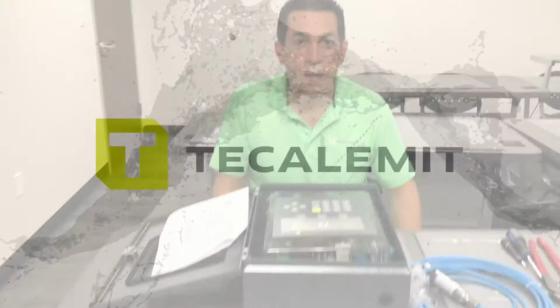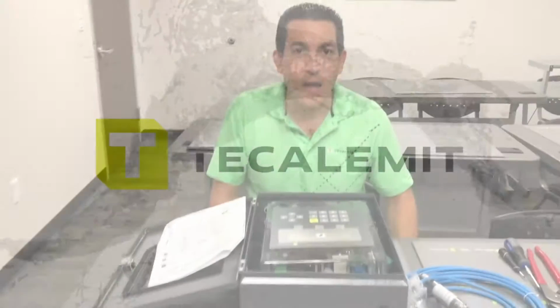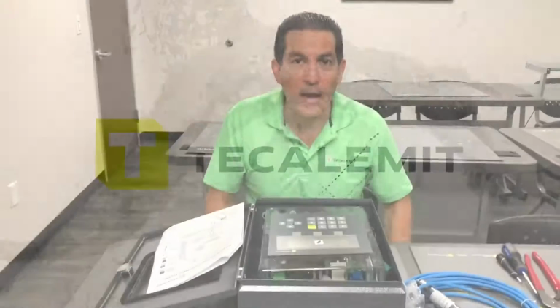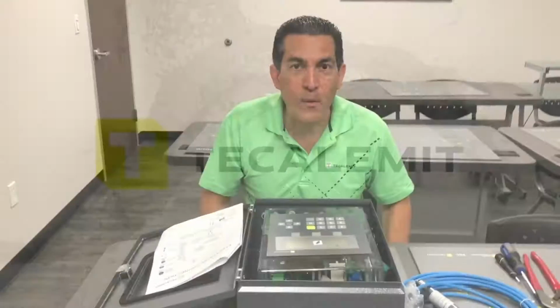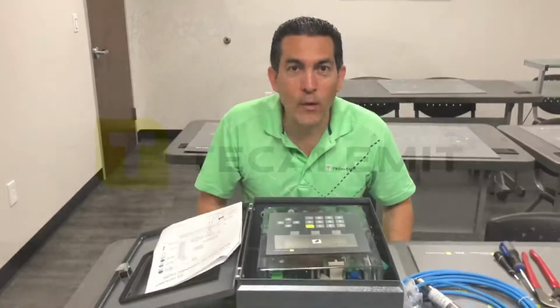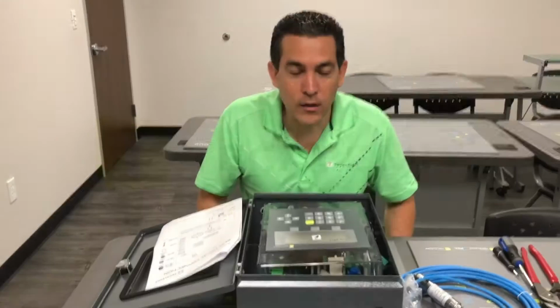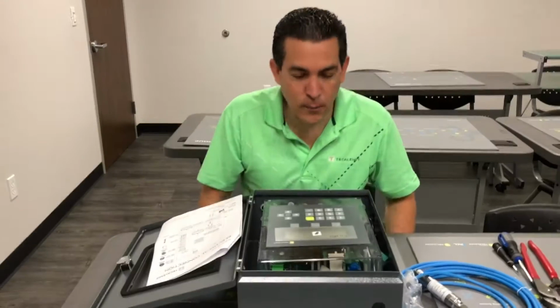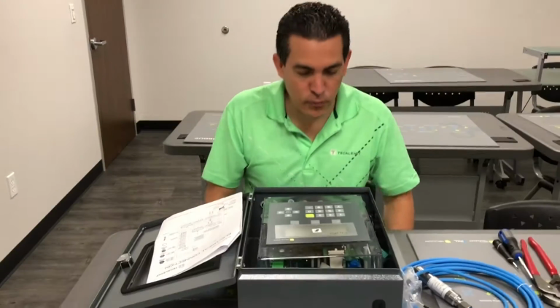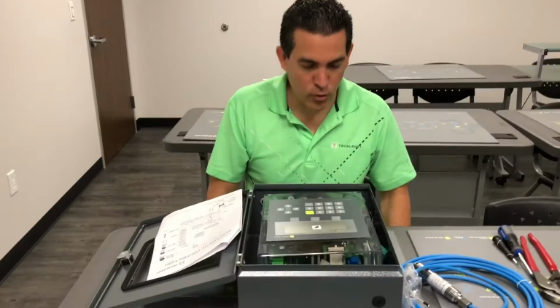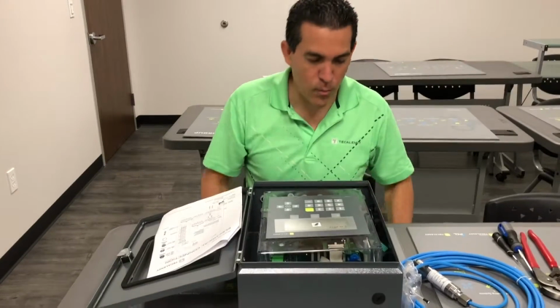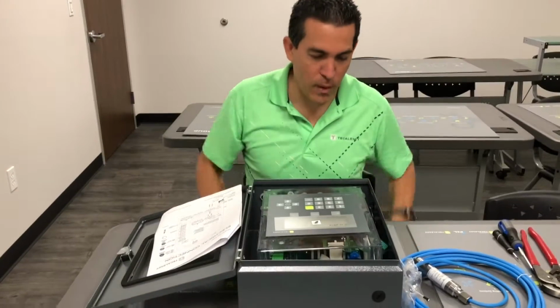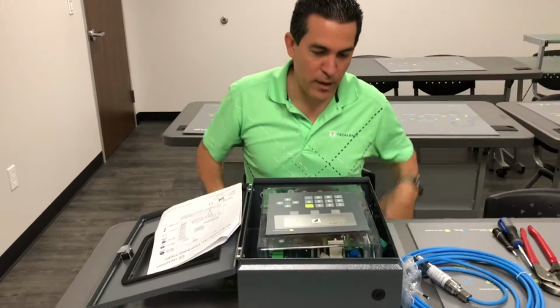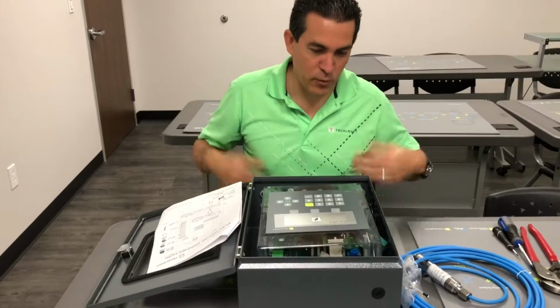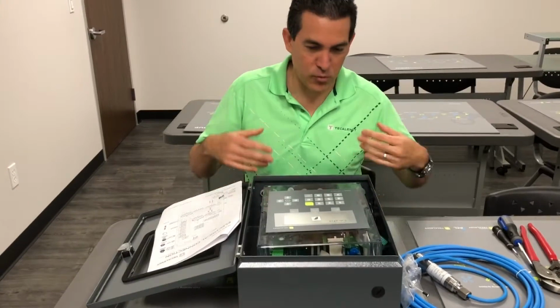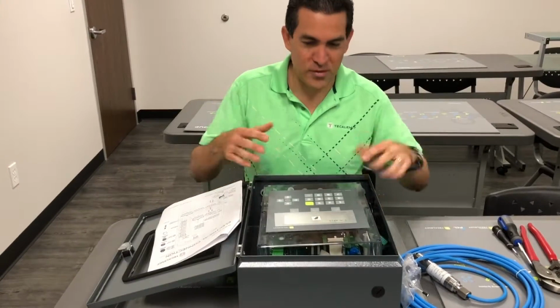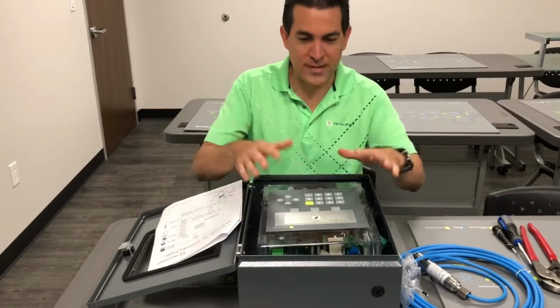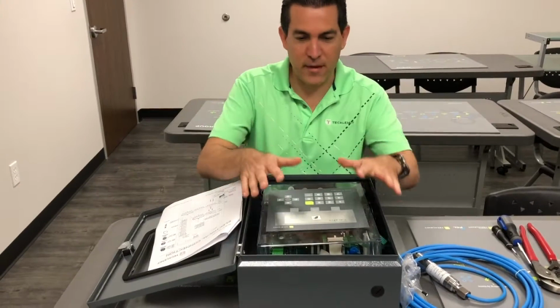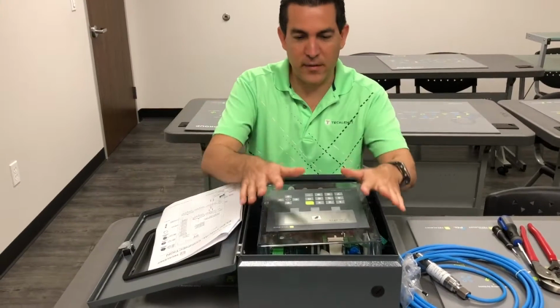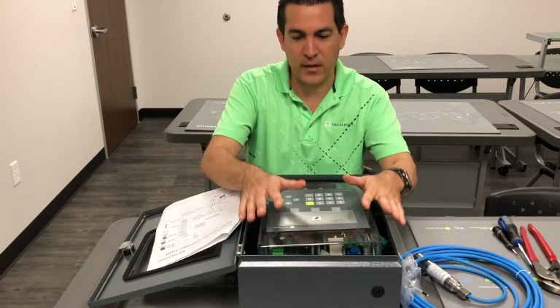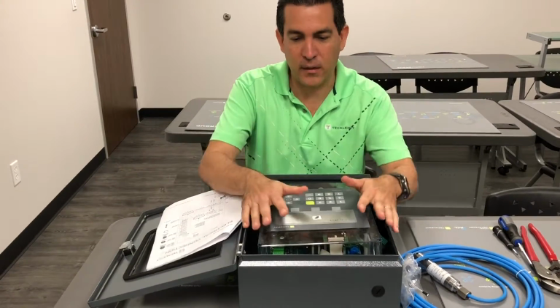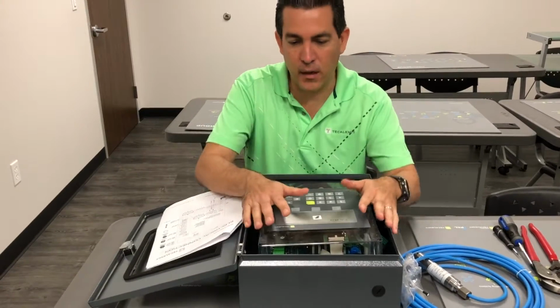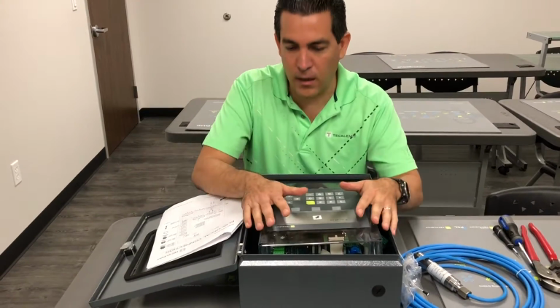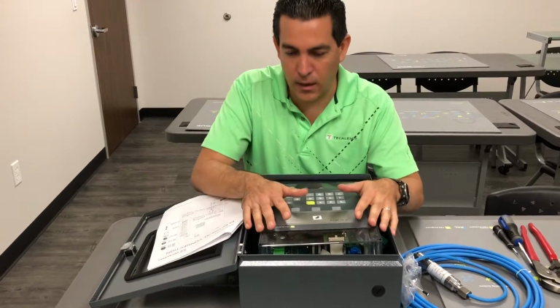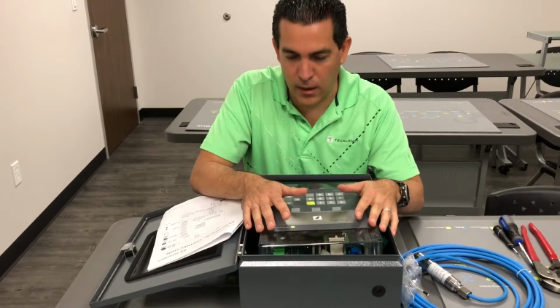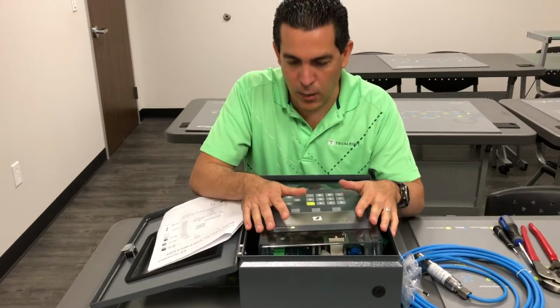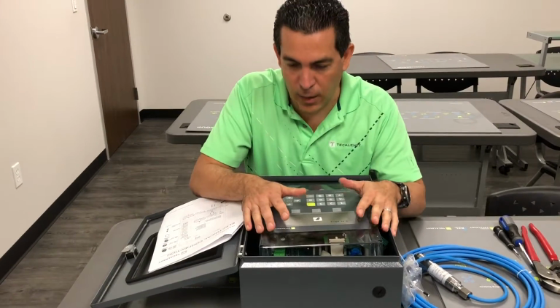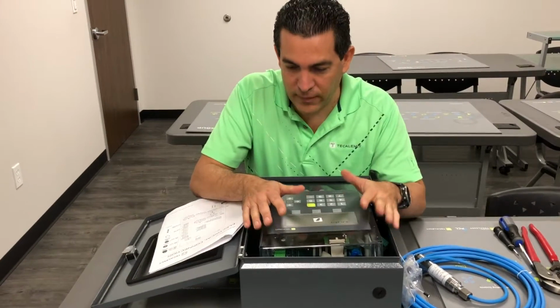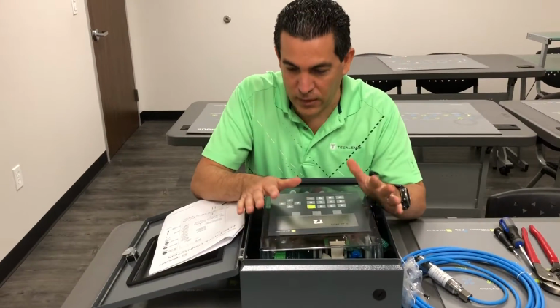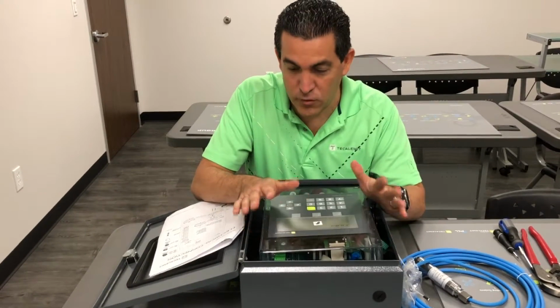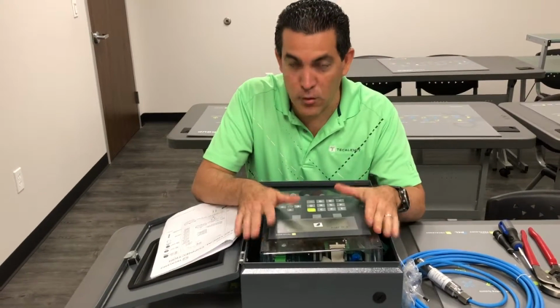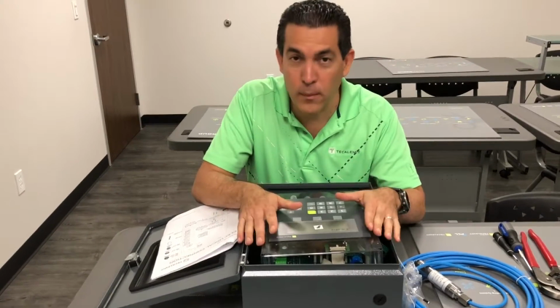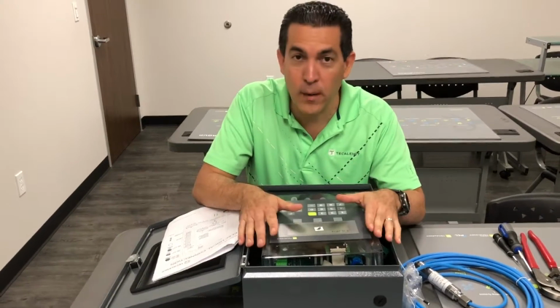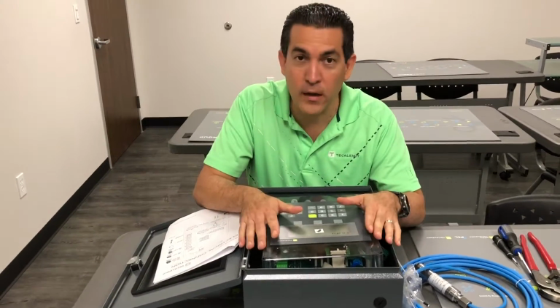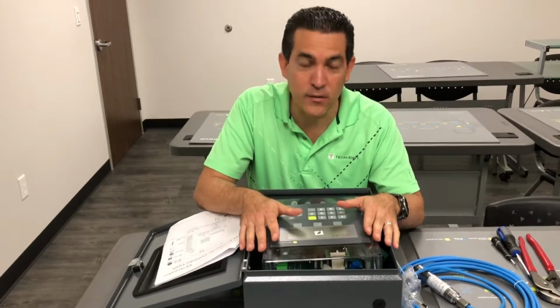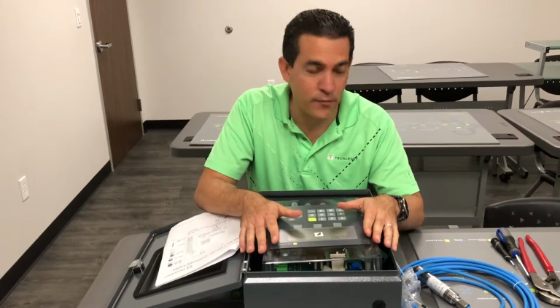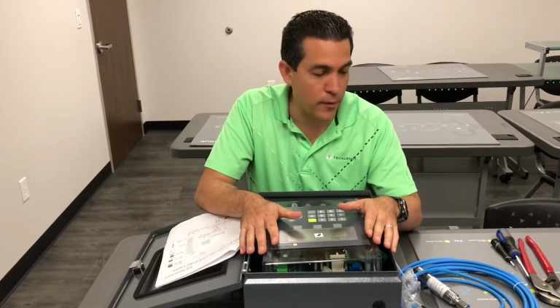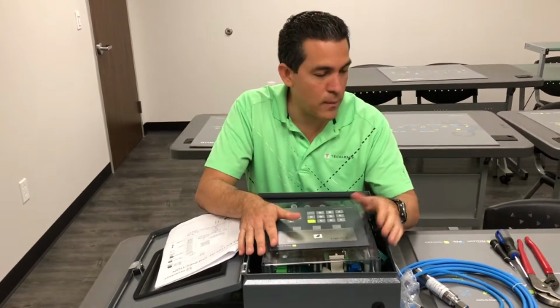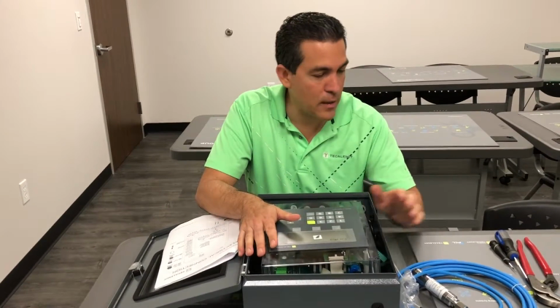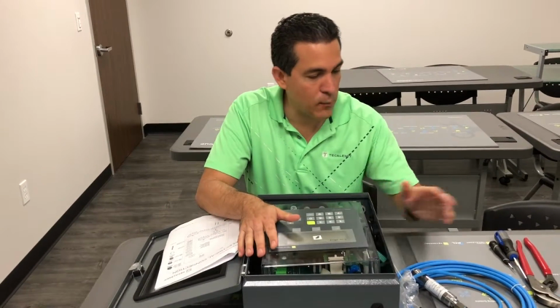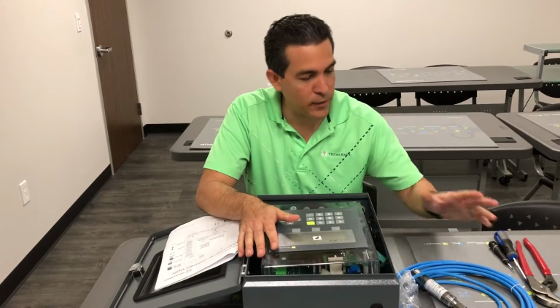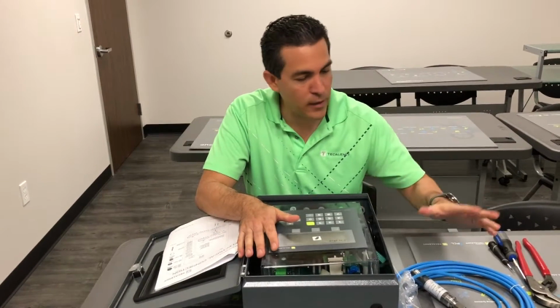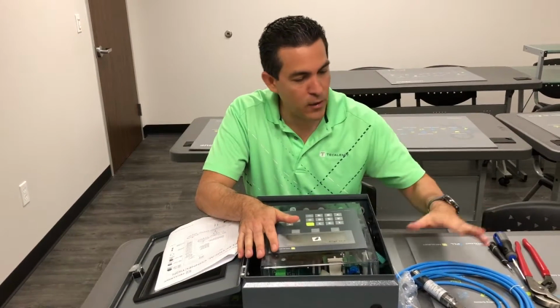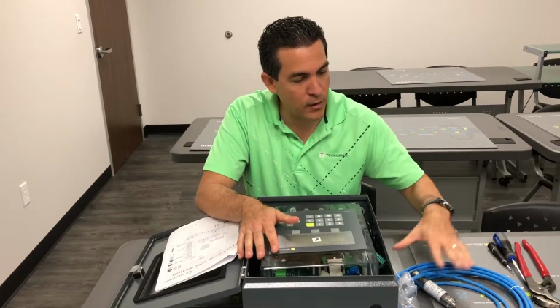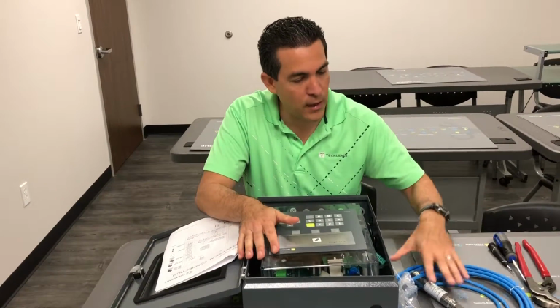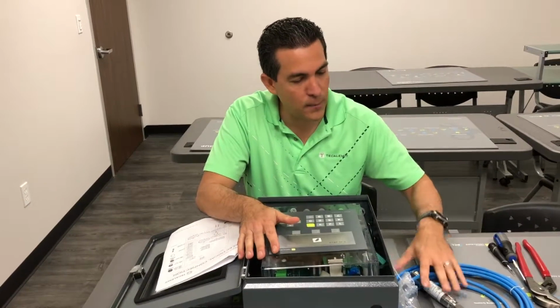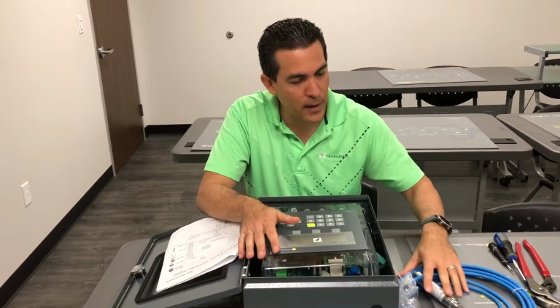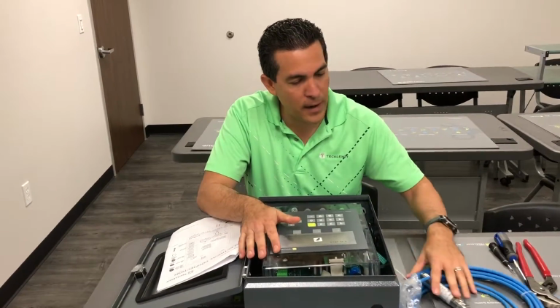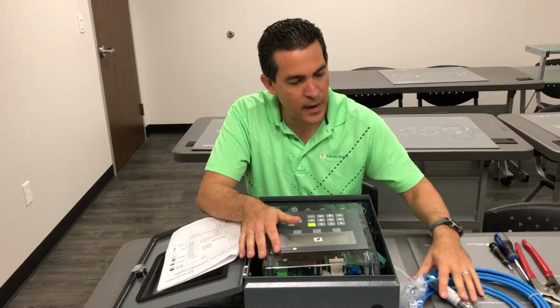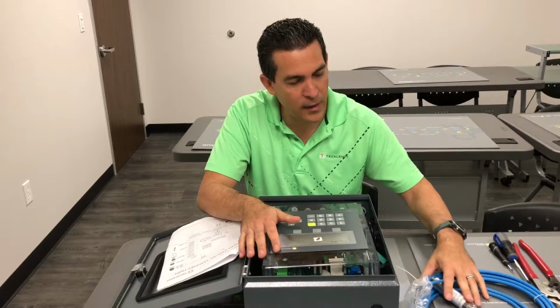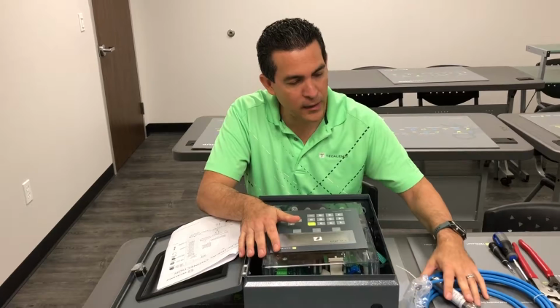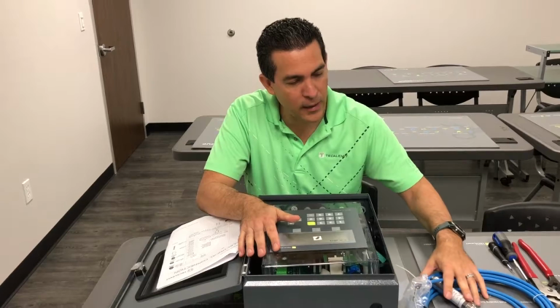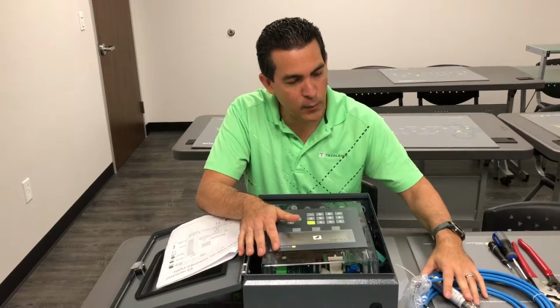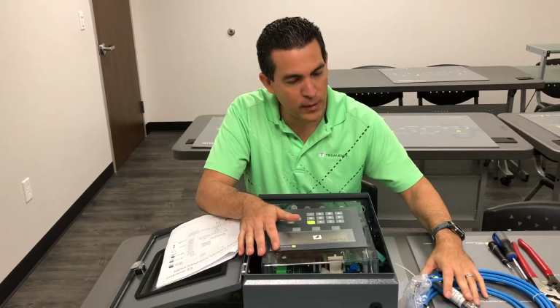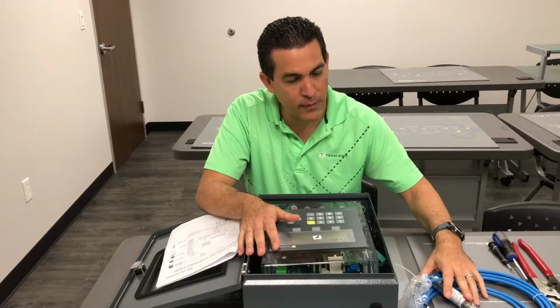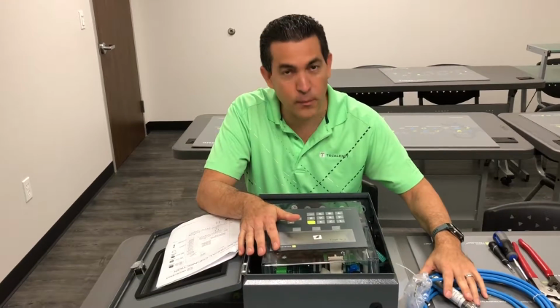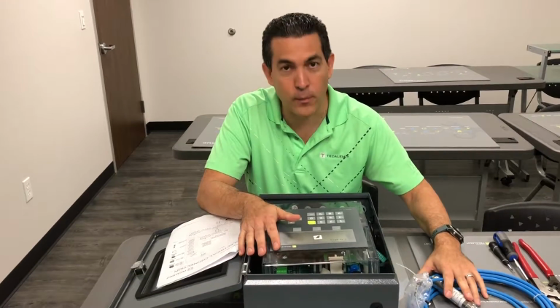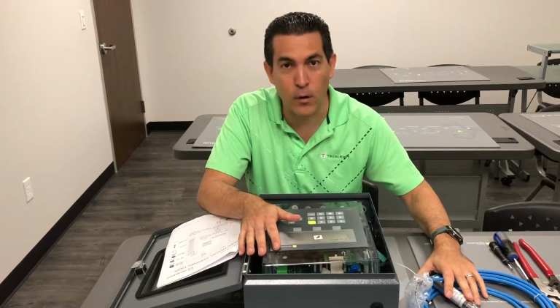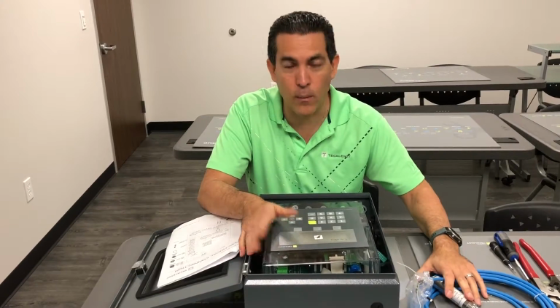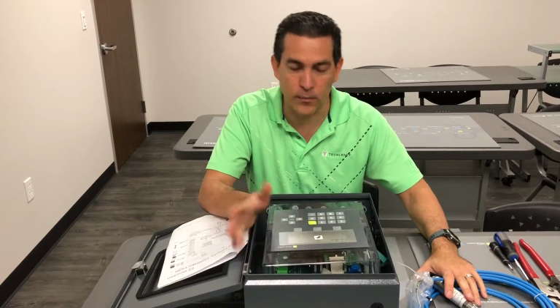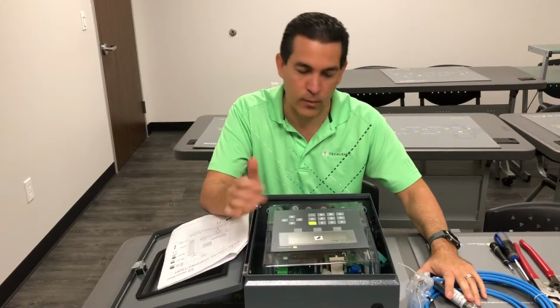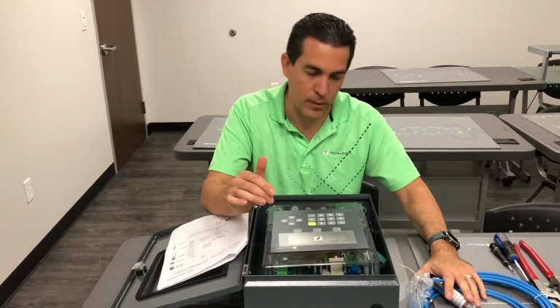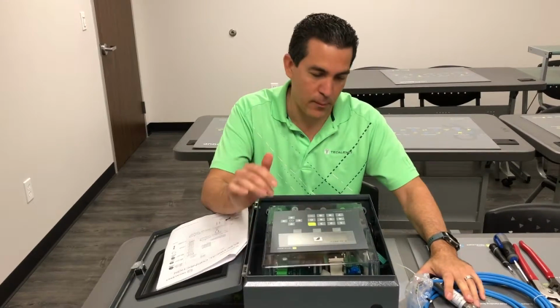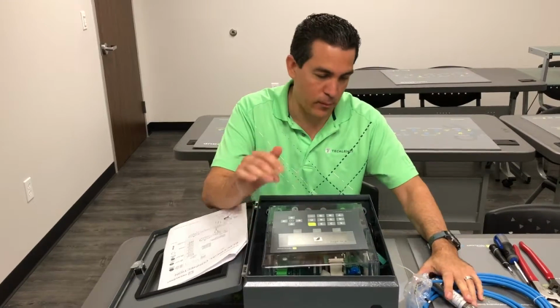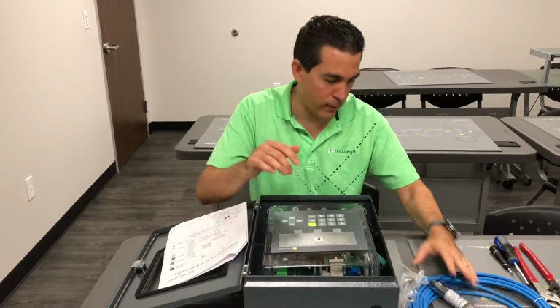Hi and welcome to module 7. I've got a super box in front of me and we're going to hook up a liquid level probe, so come around.